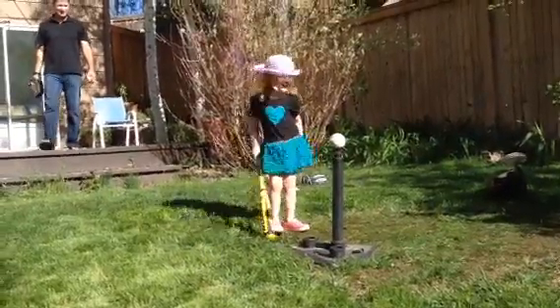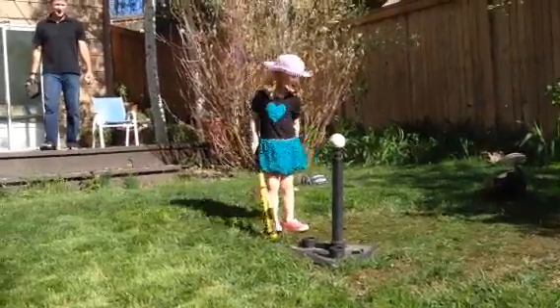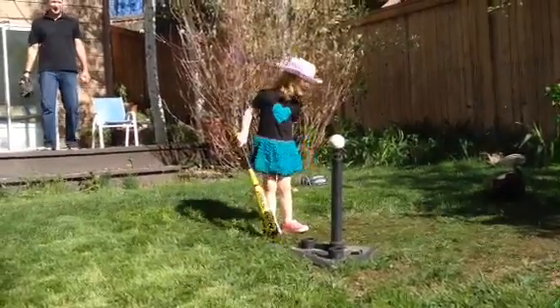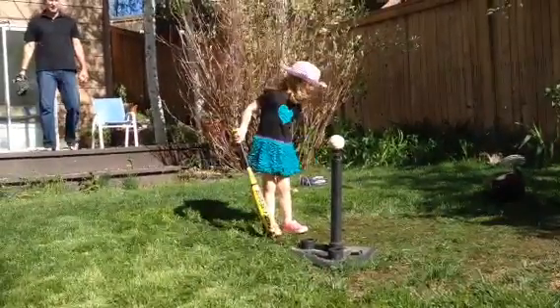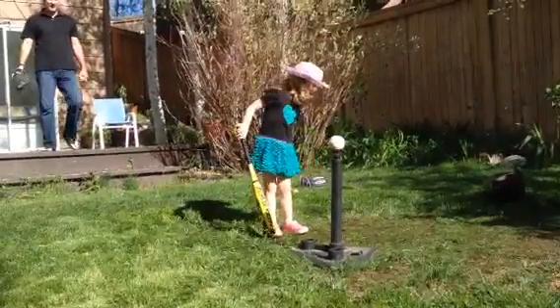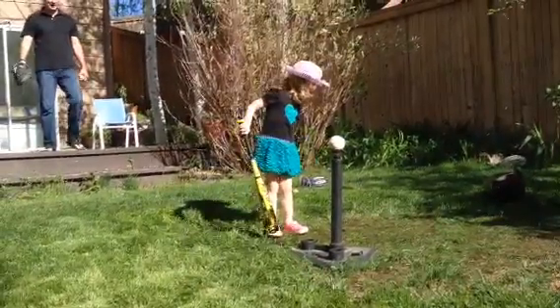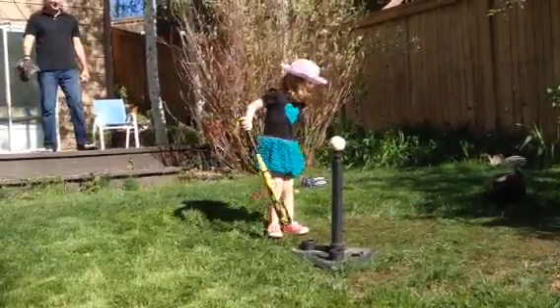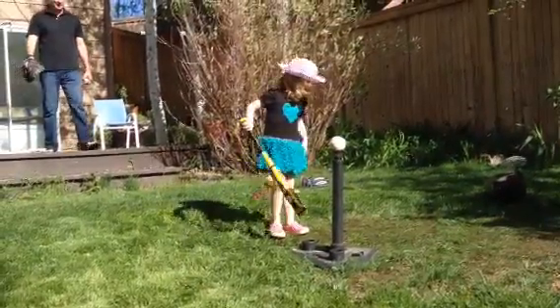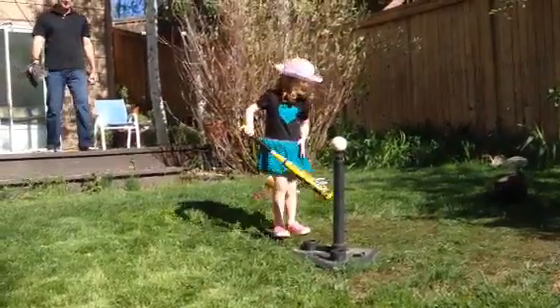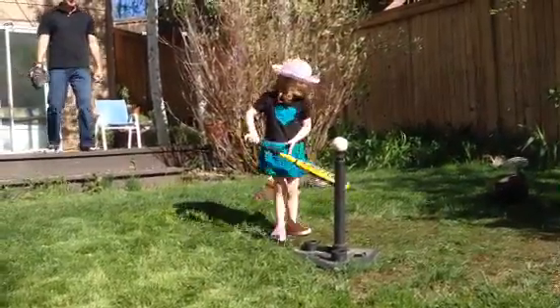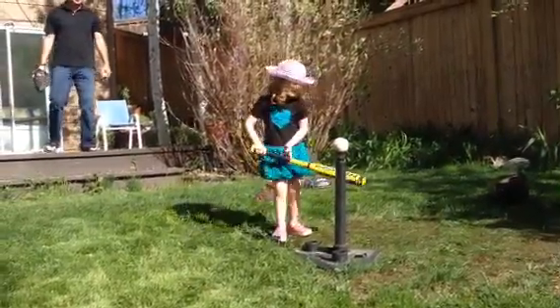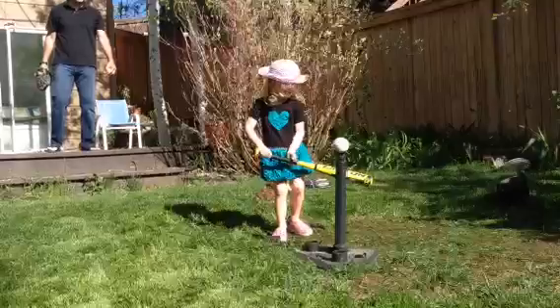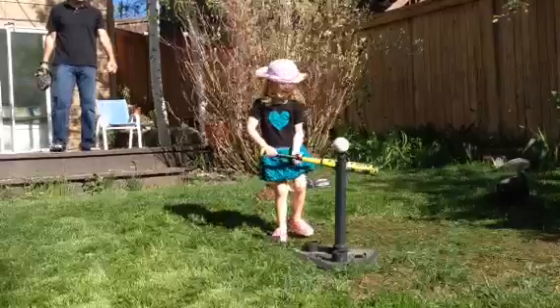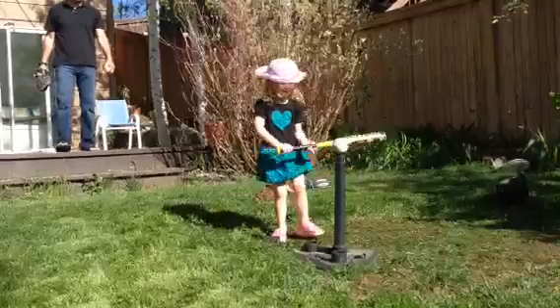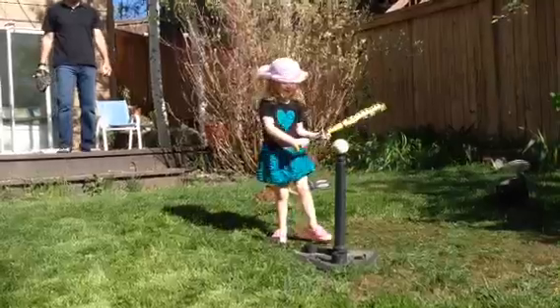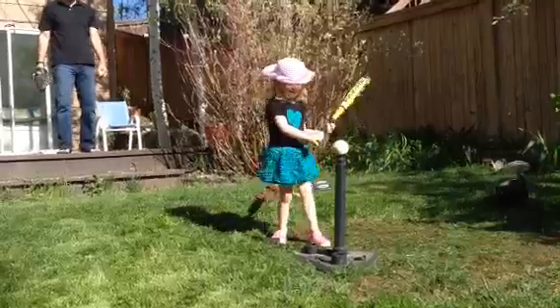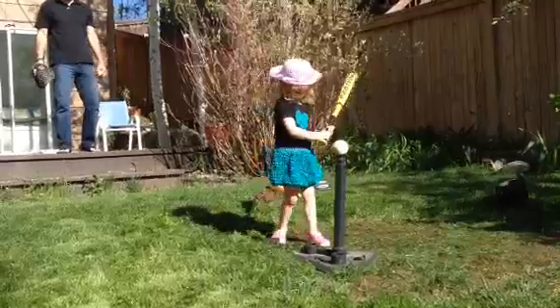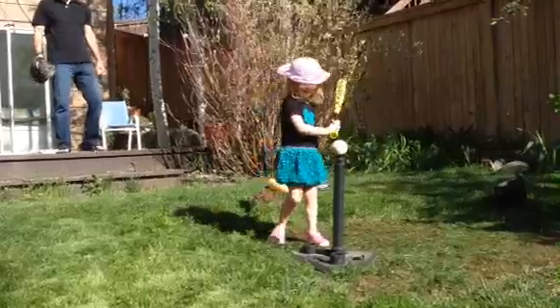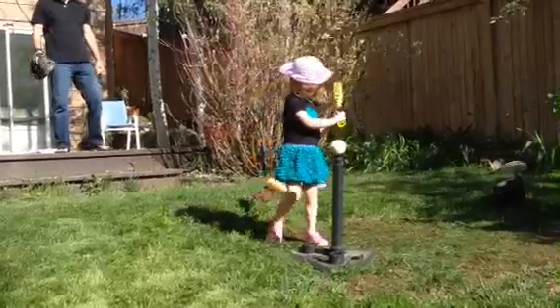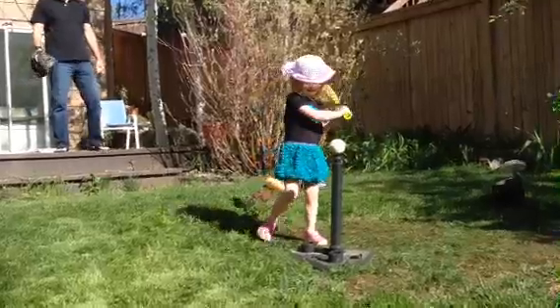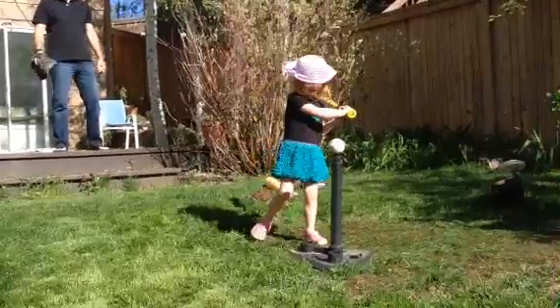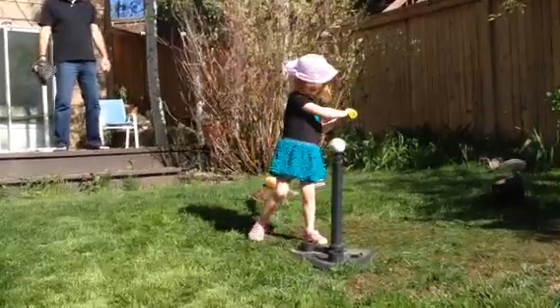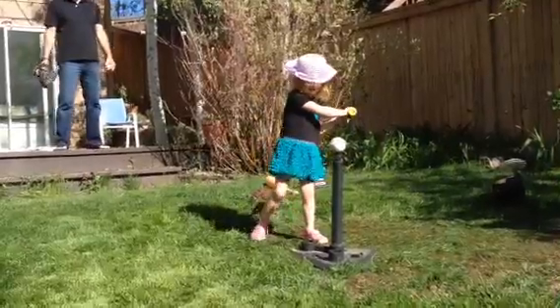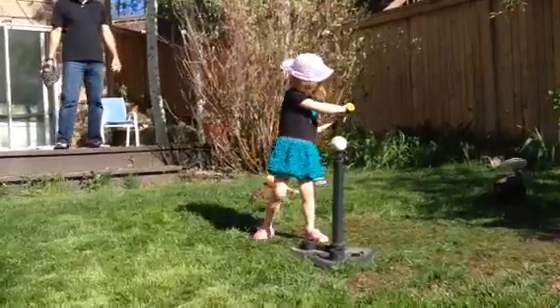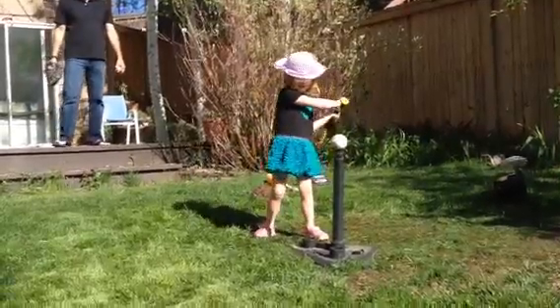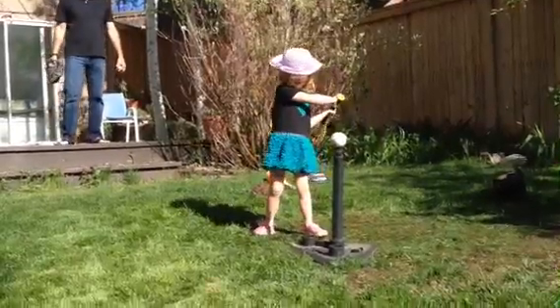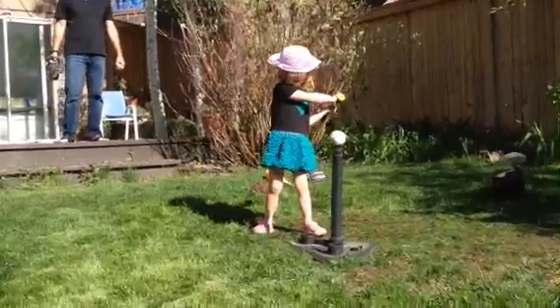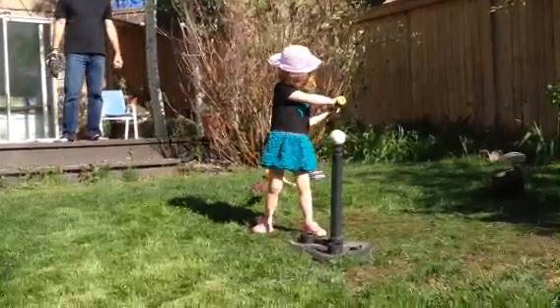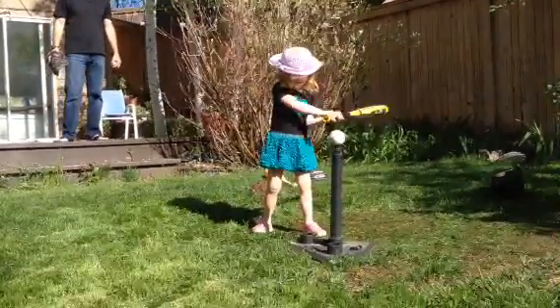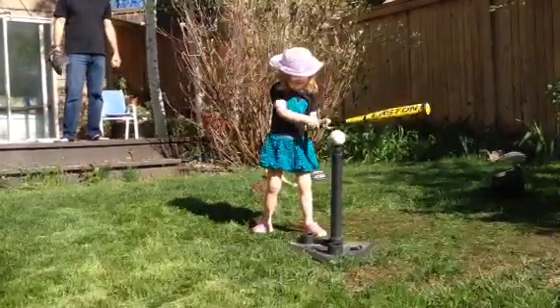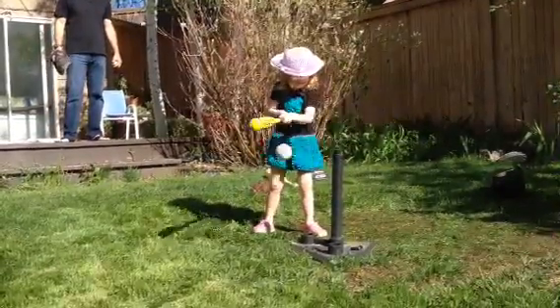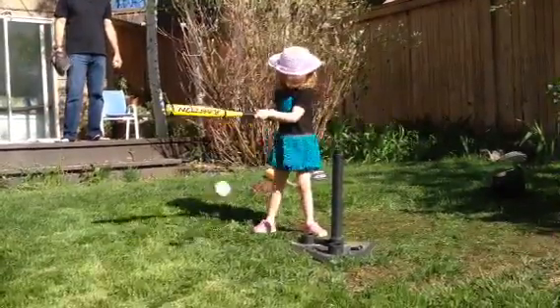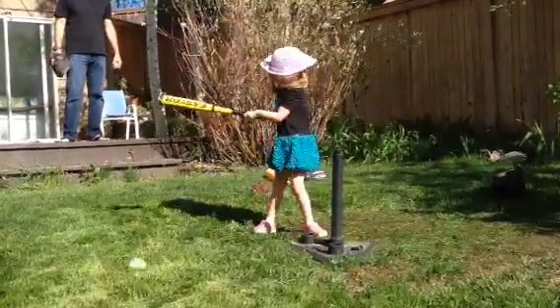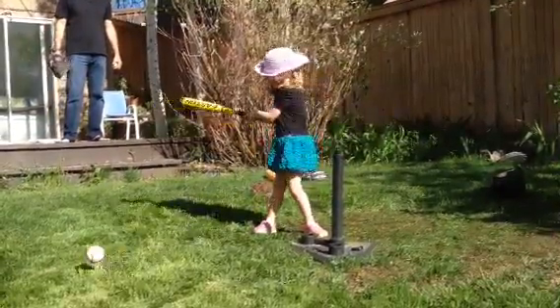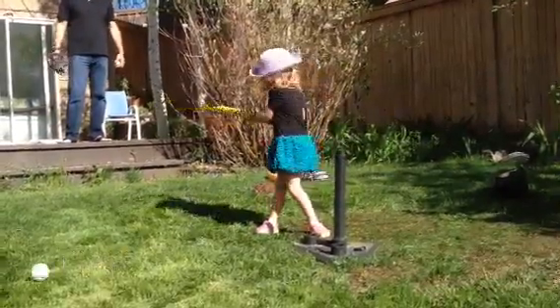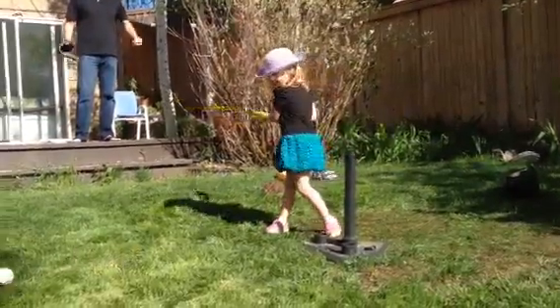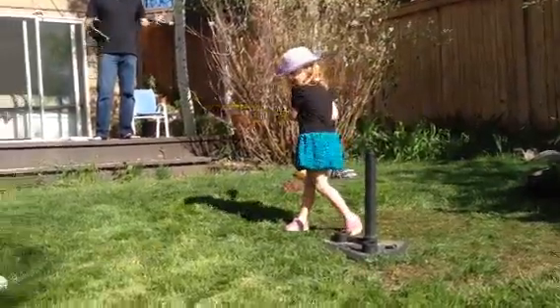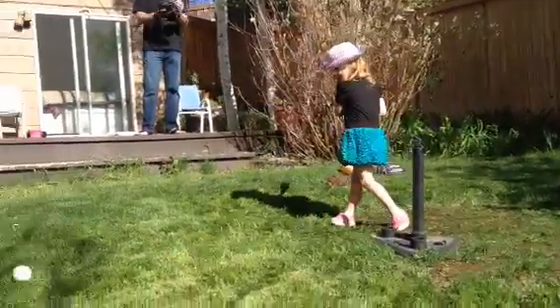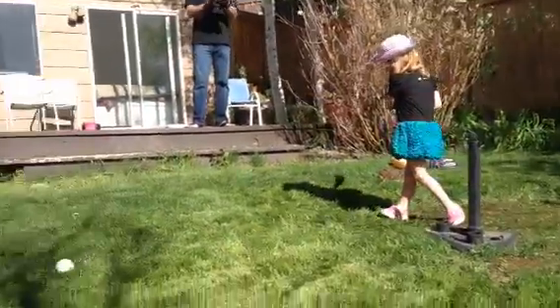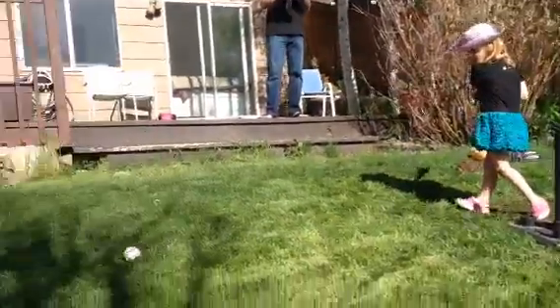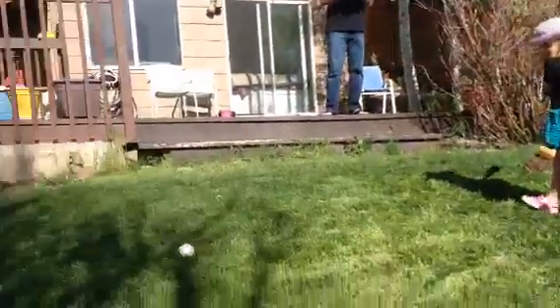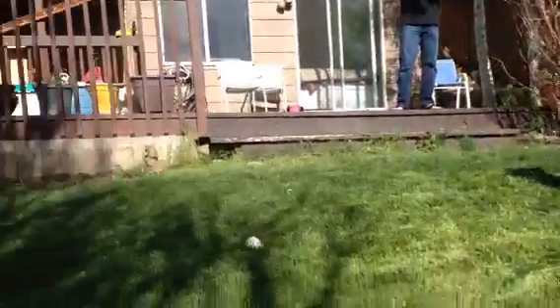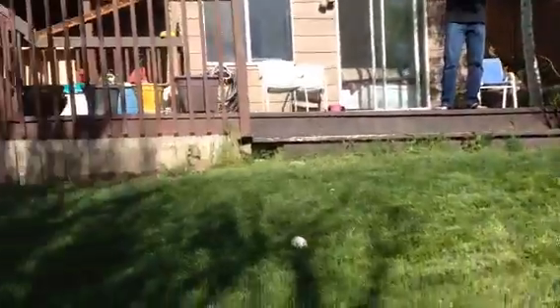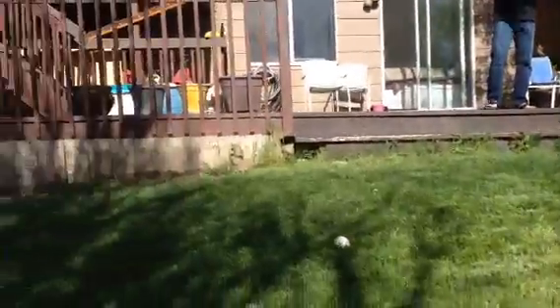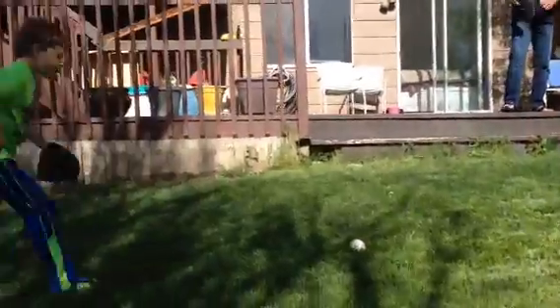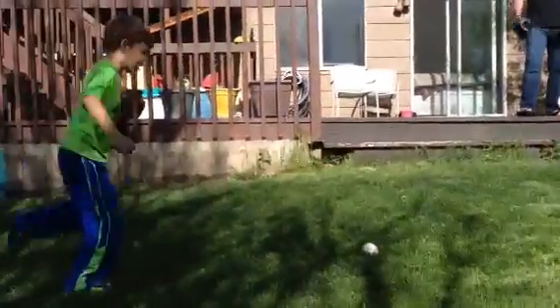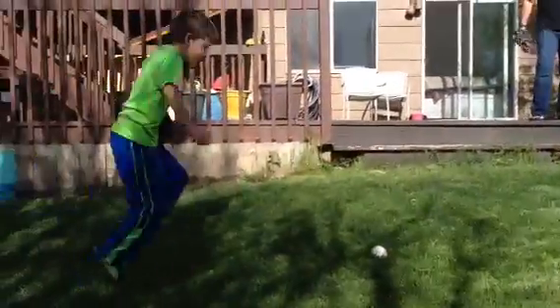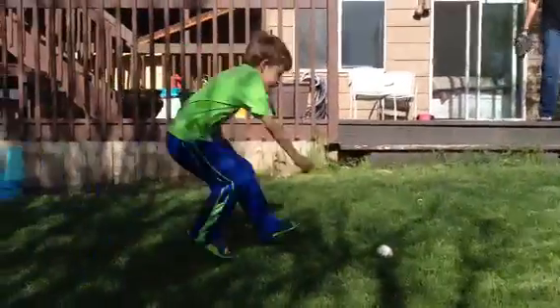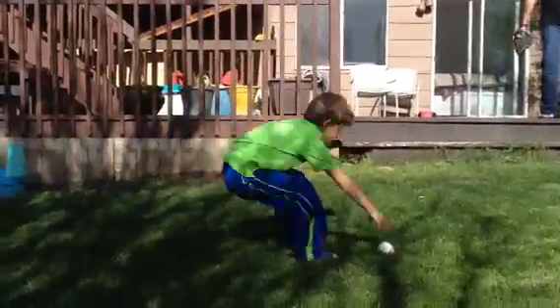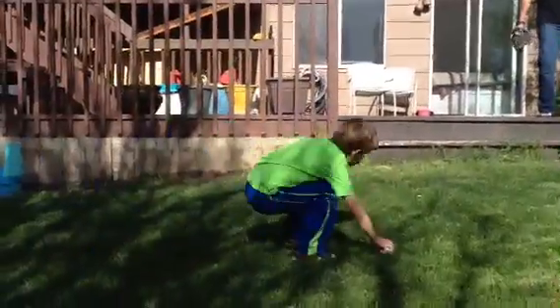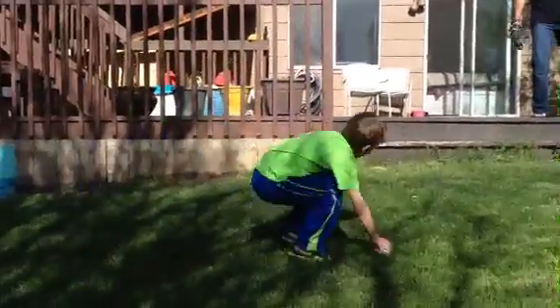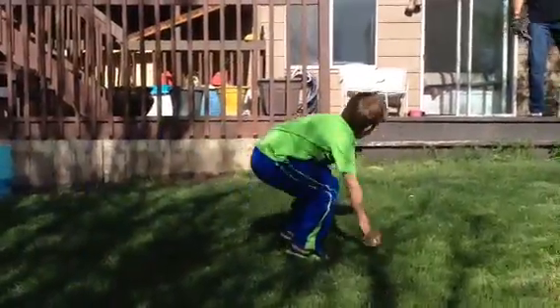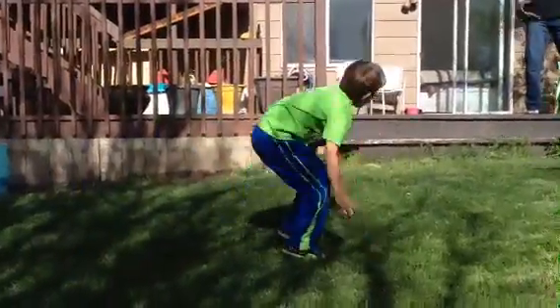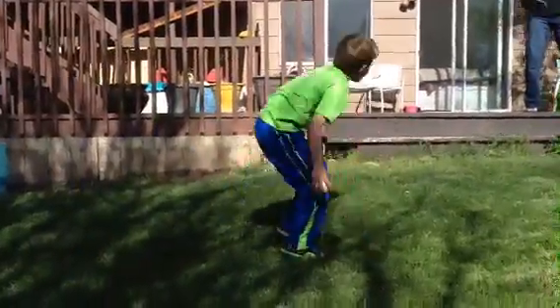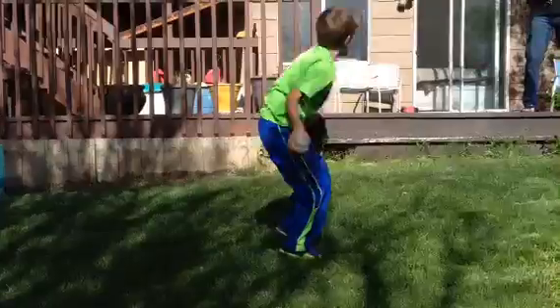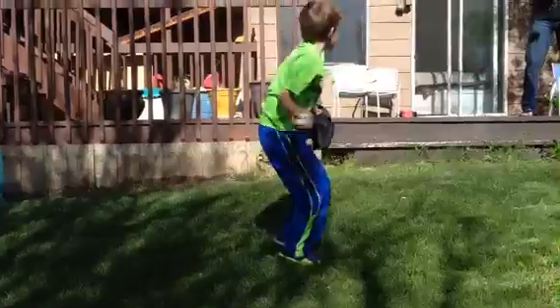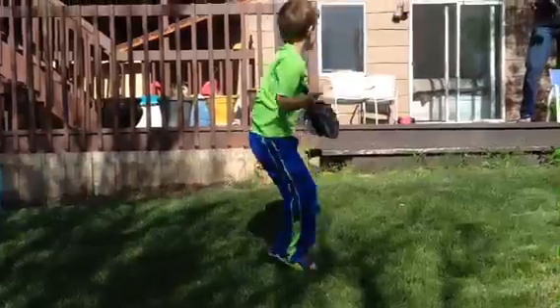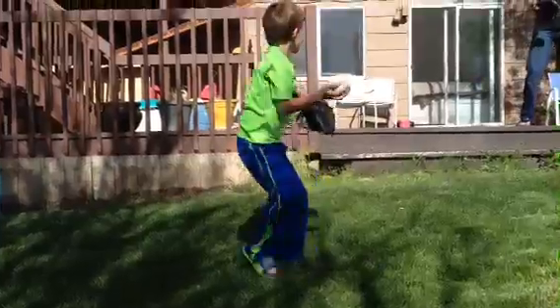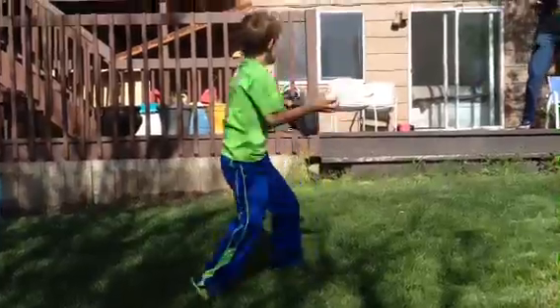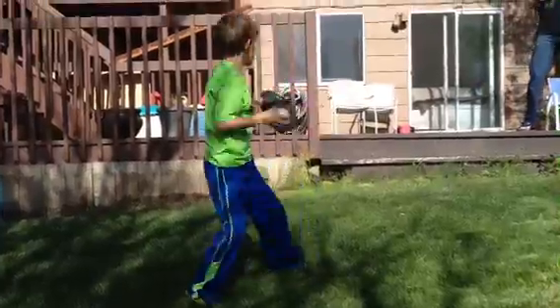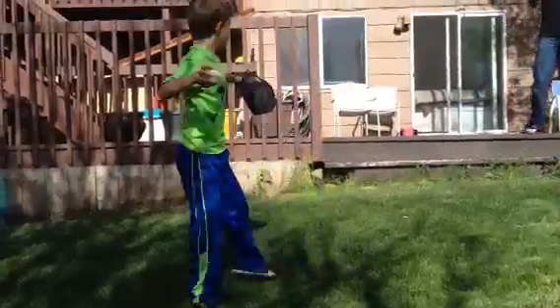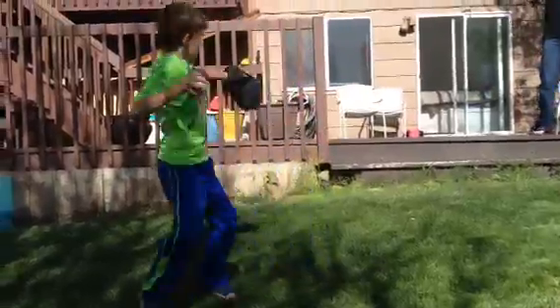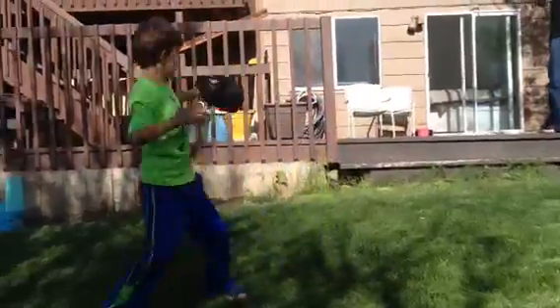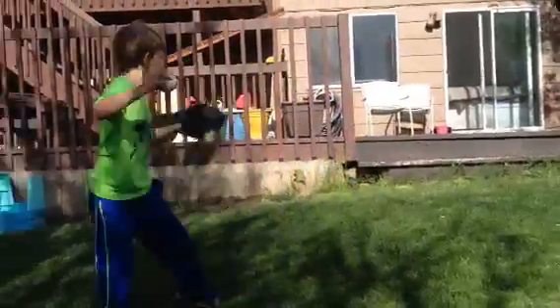Got to have the bat up. There you go. Yeah! Underhand, underhand.